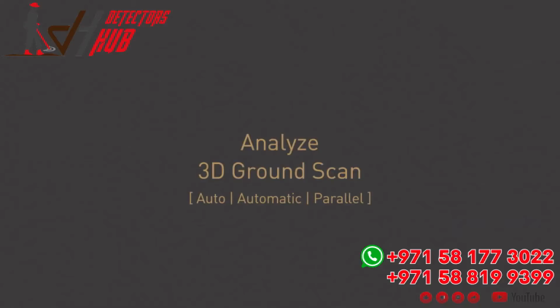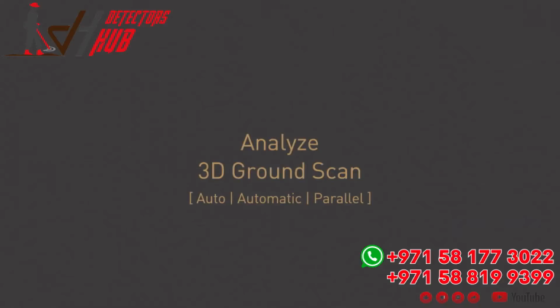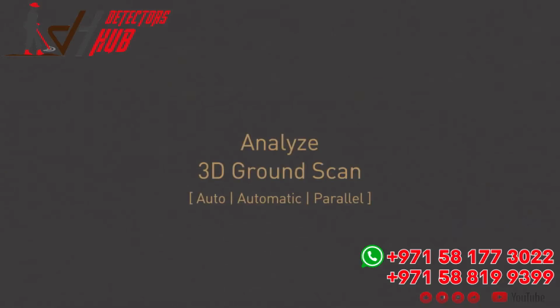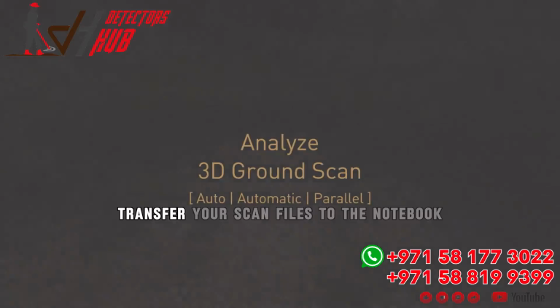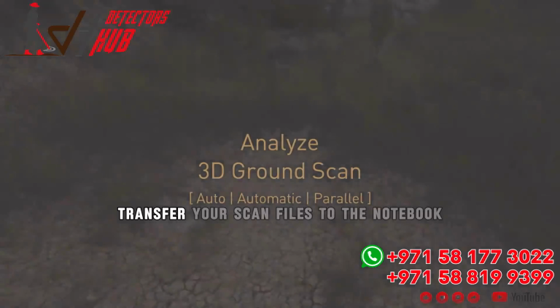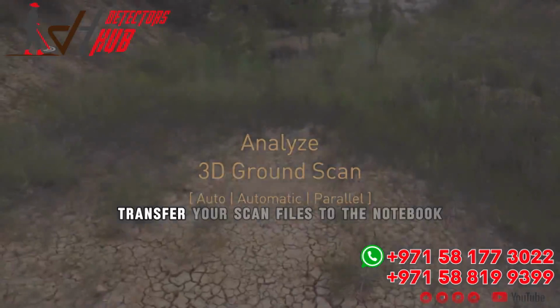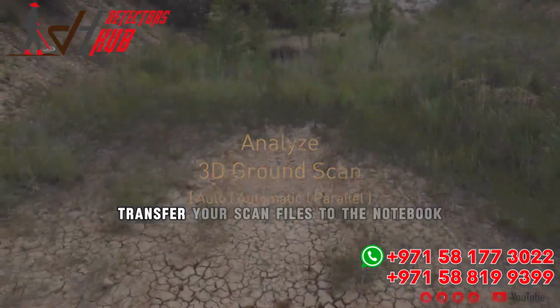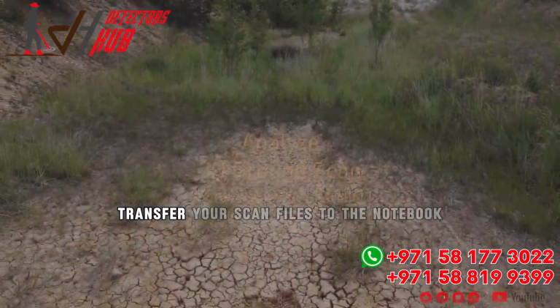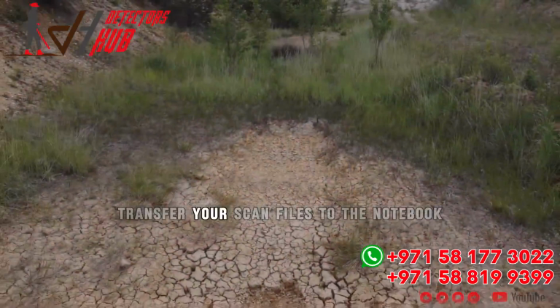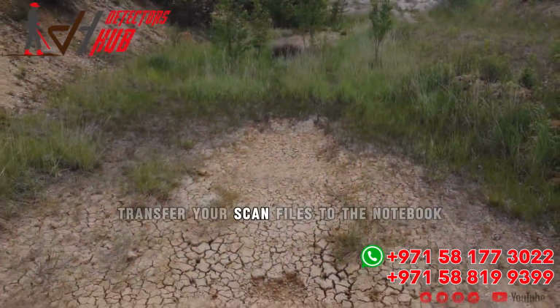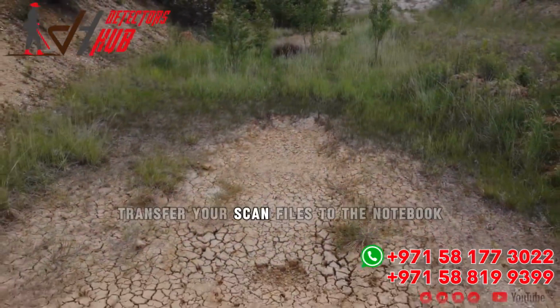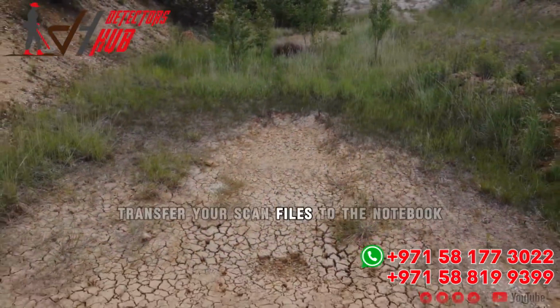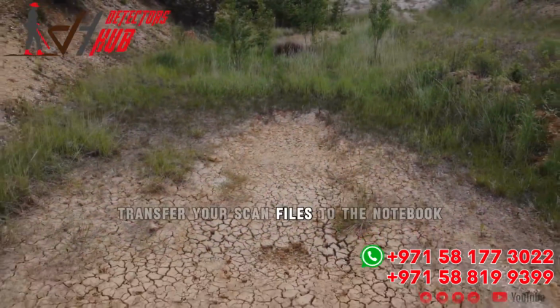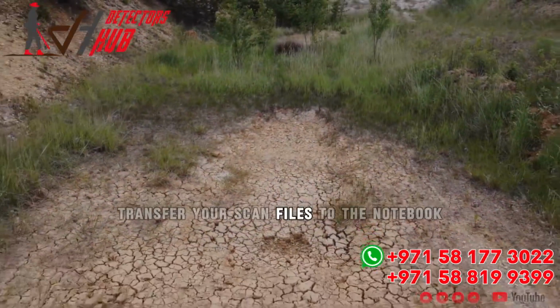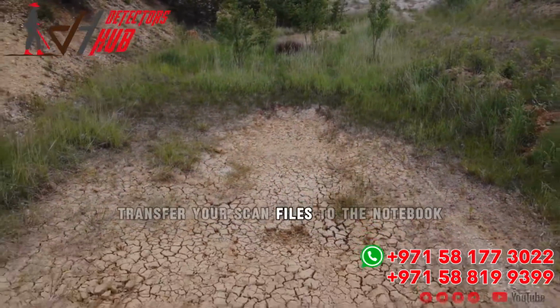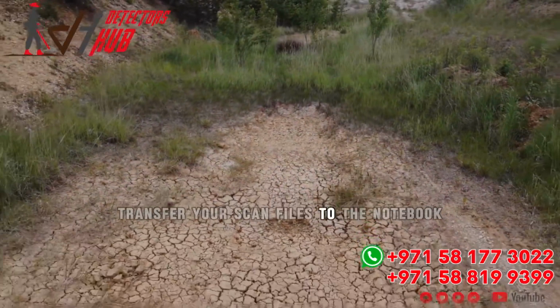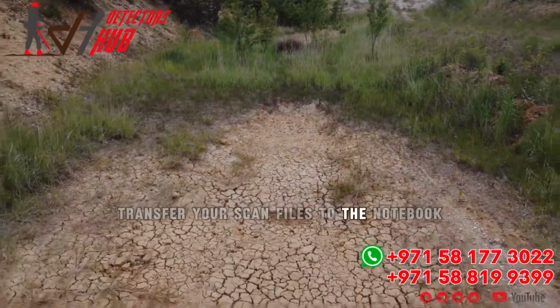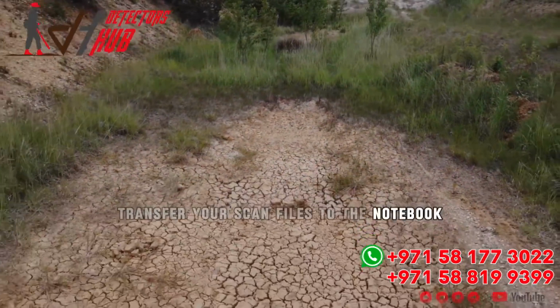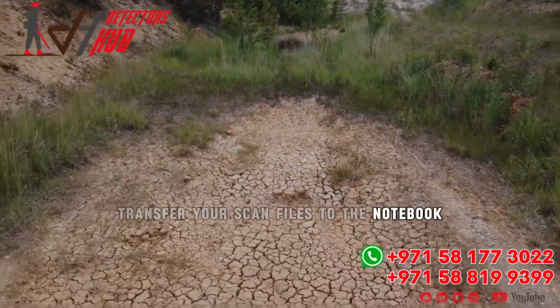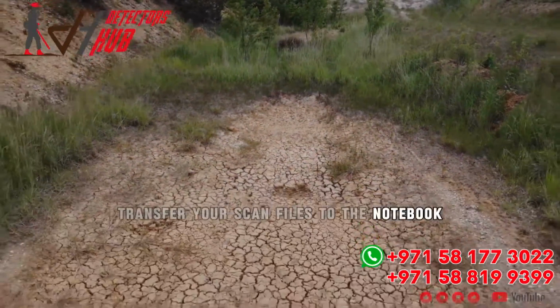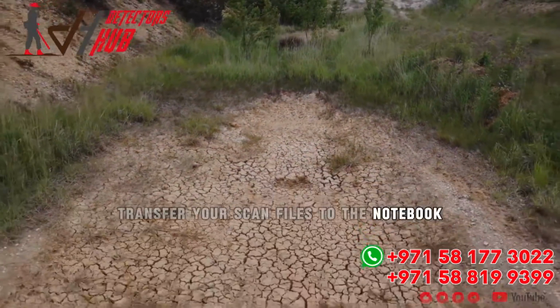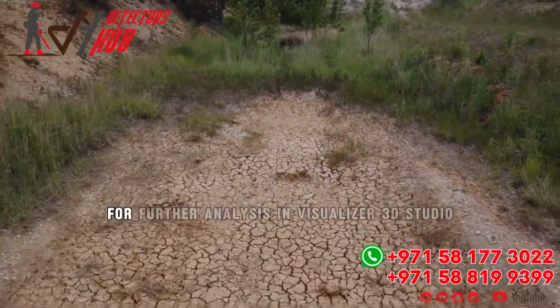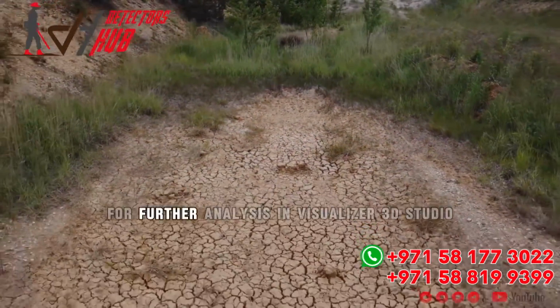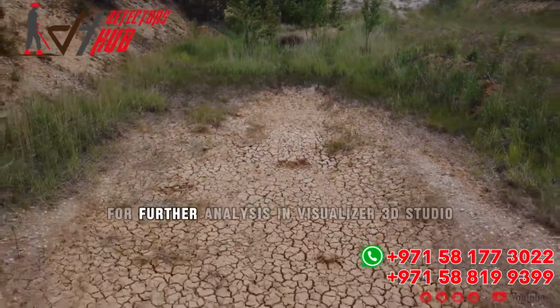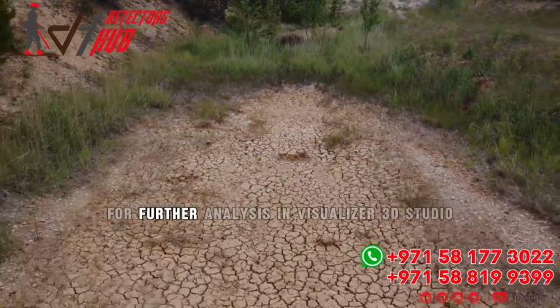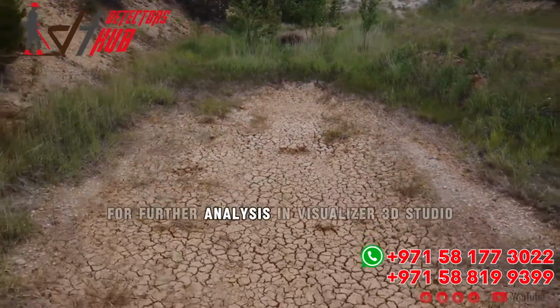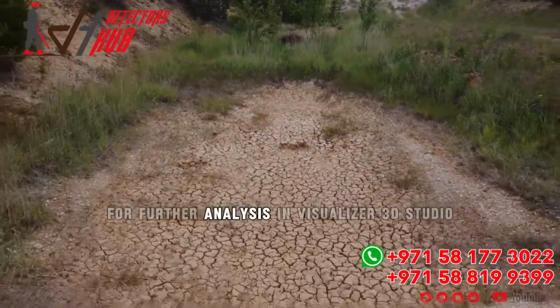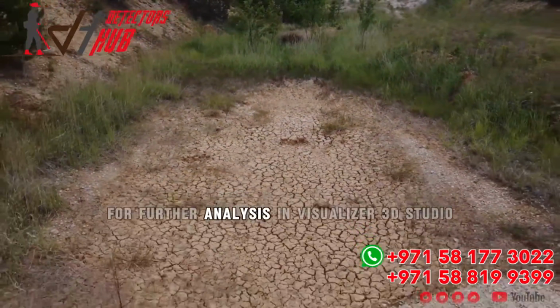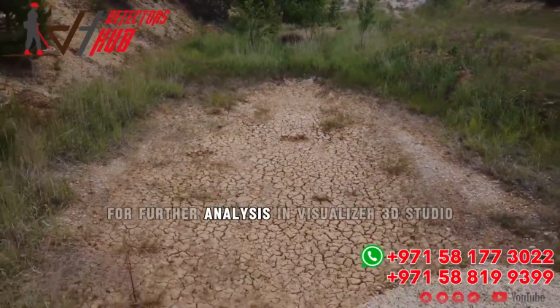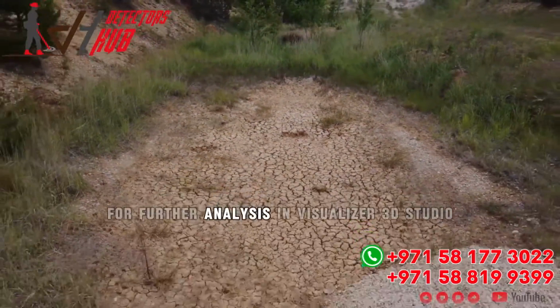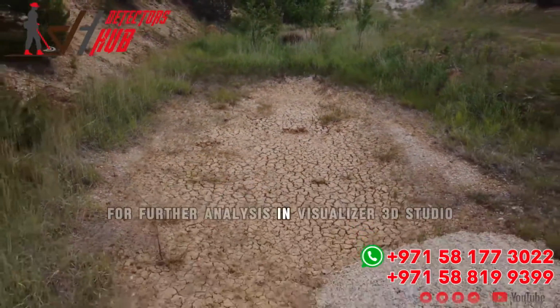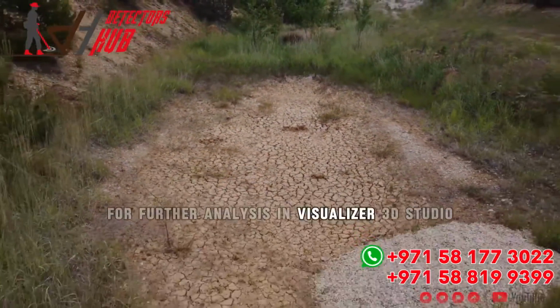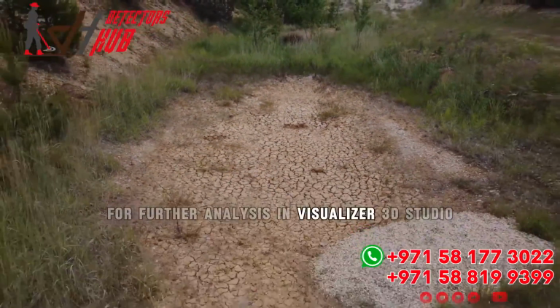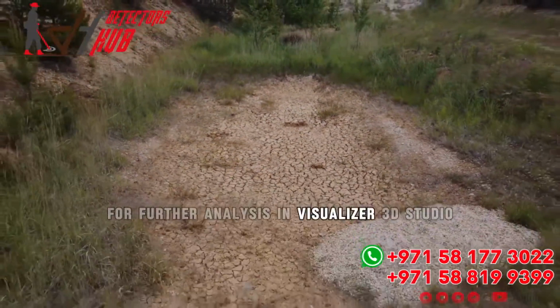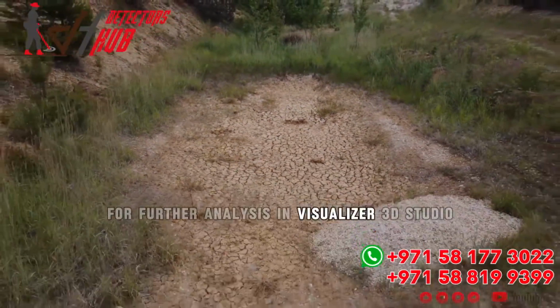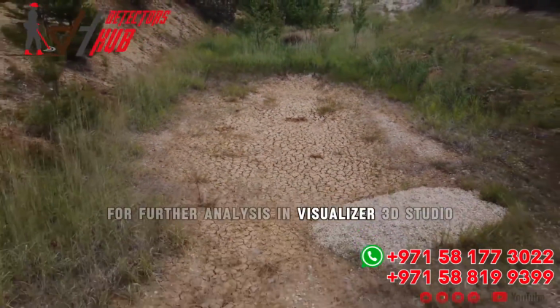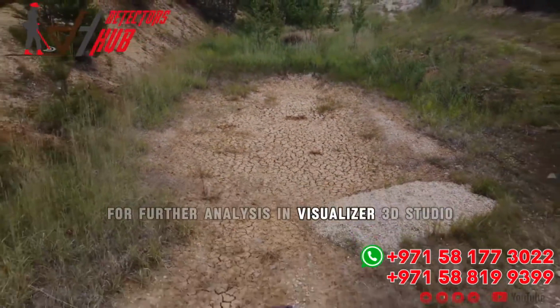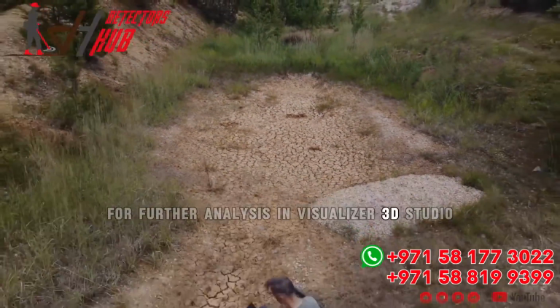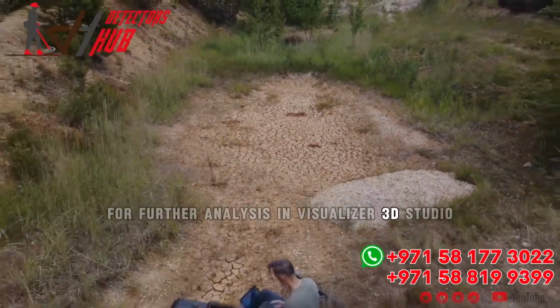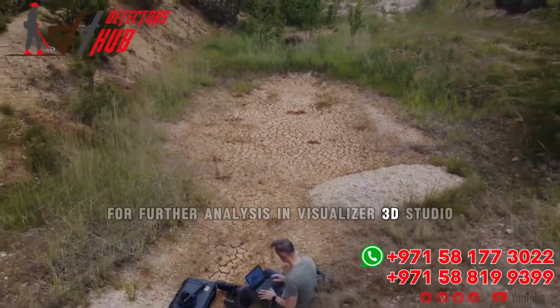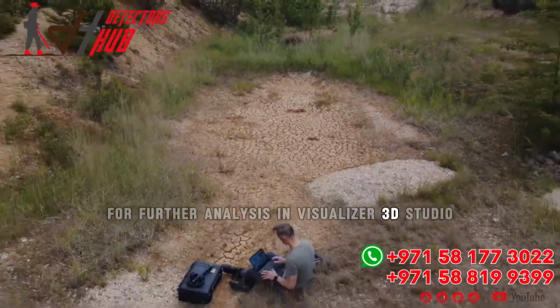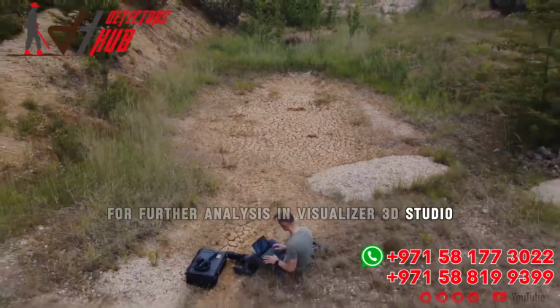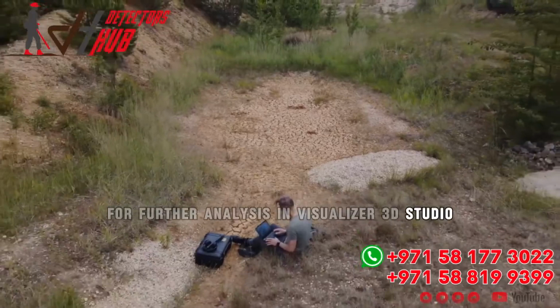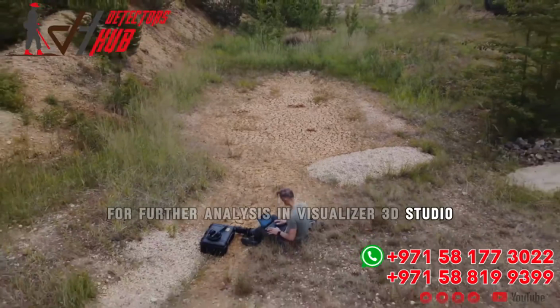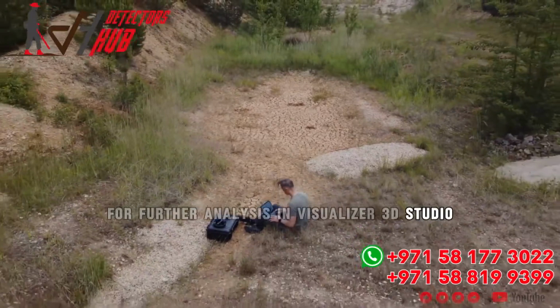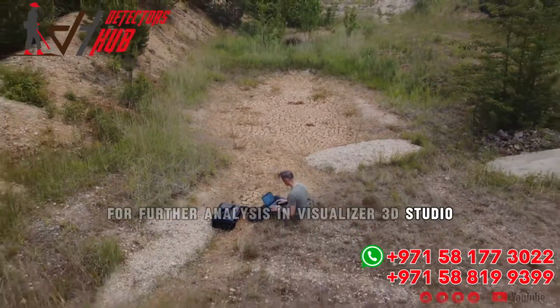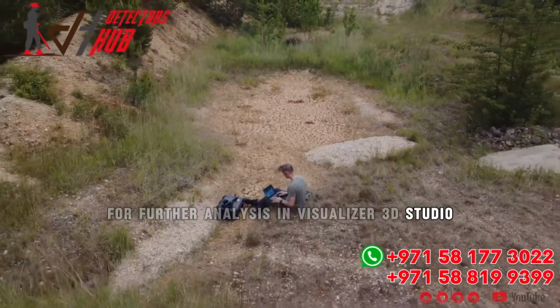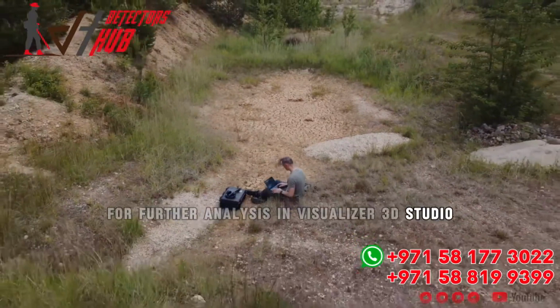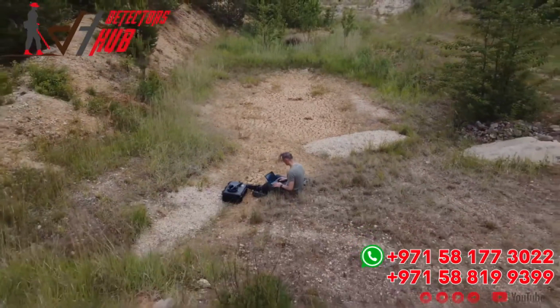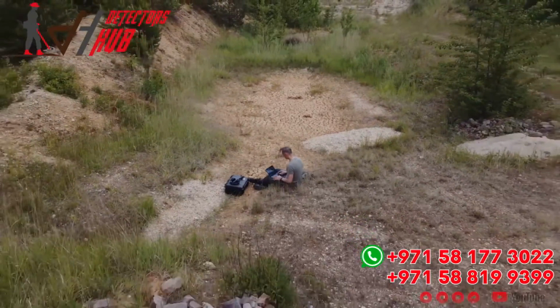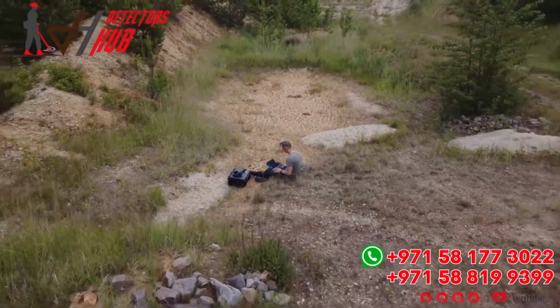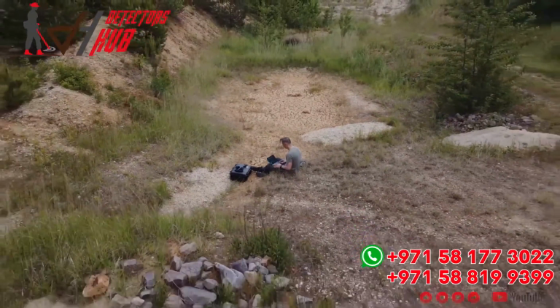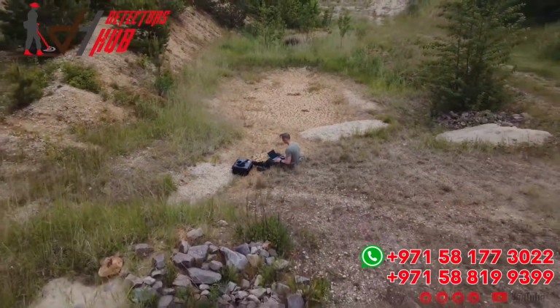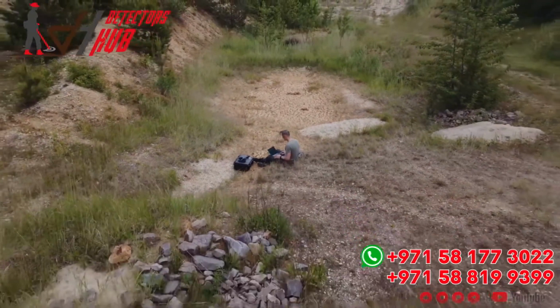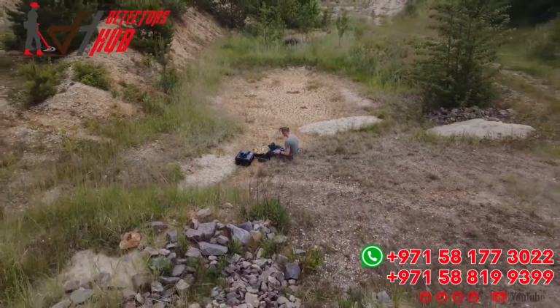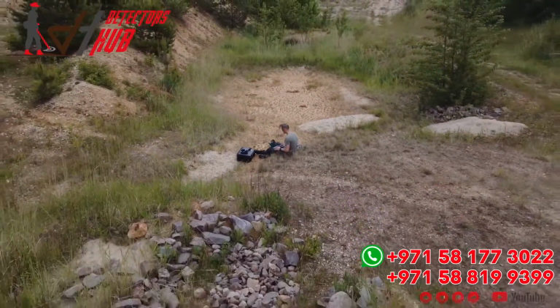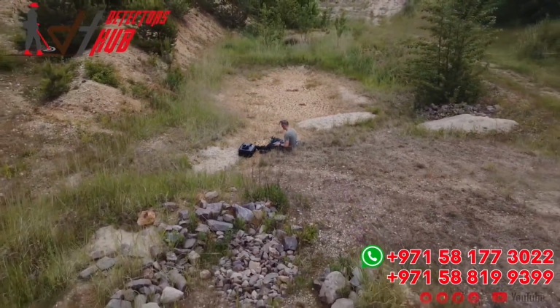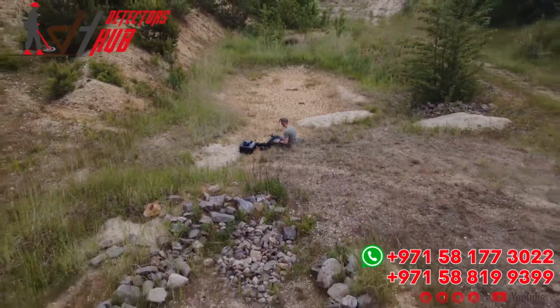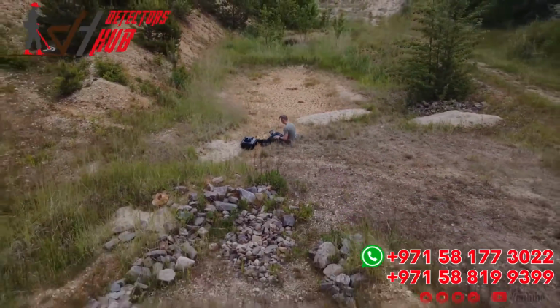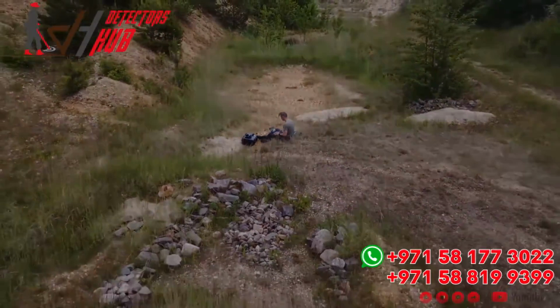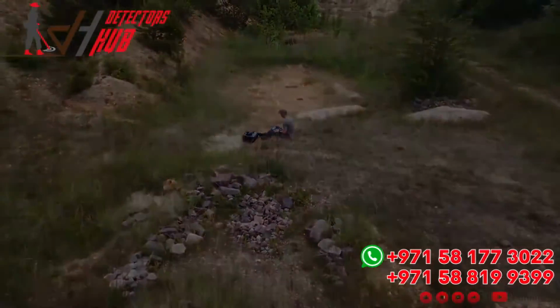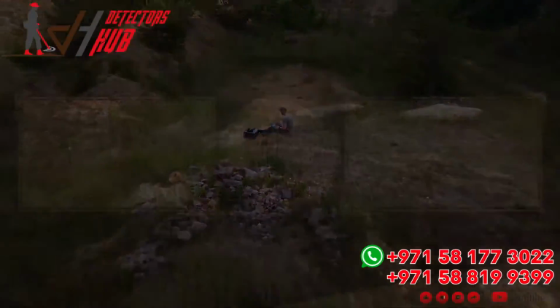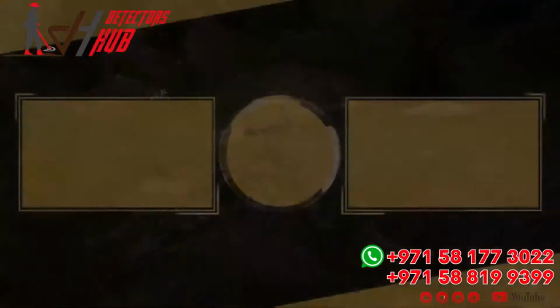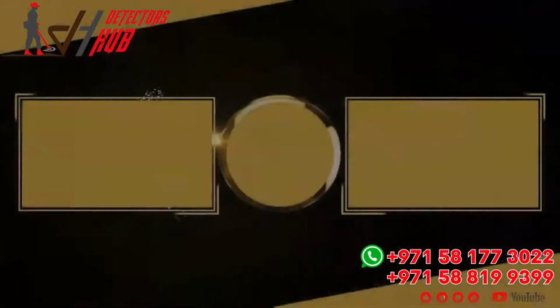Transfer your scan files to the notebook for further analysis in Visualizer 3D Studio.